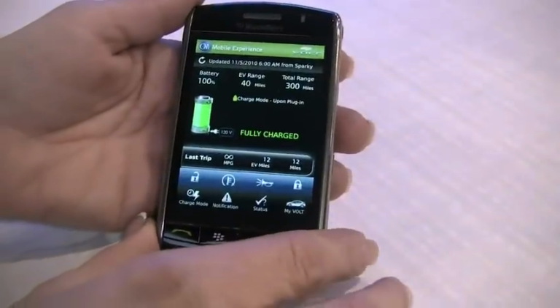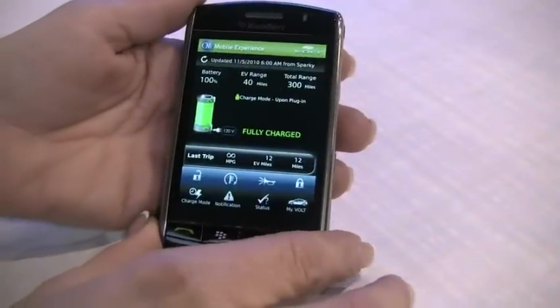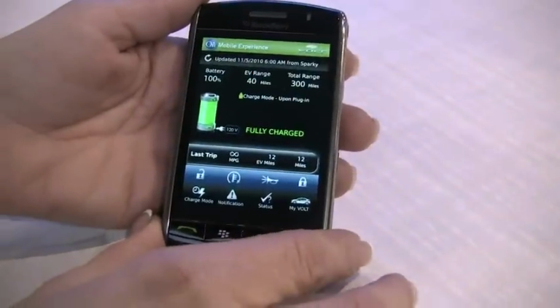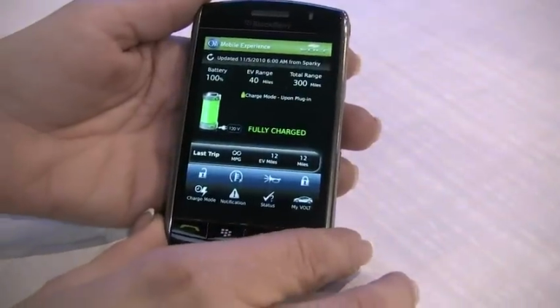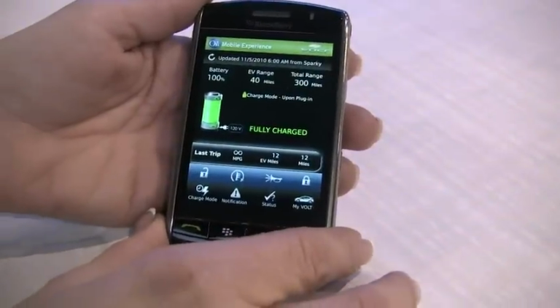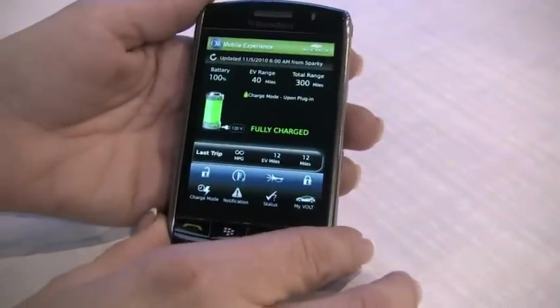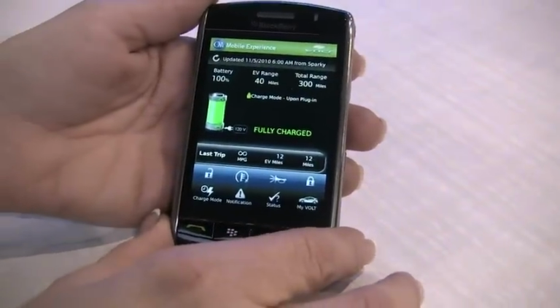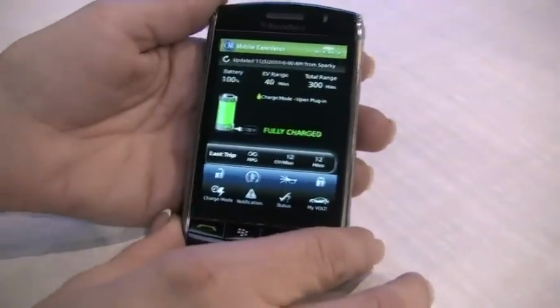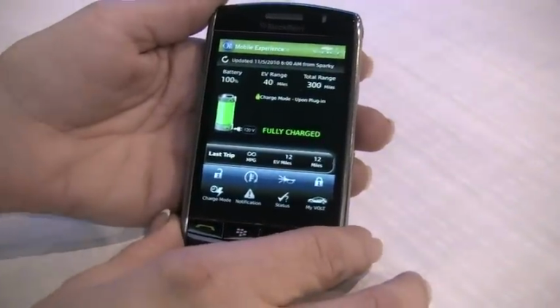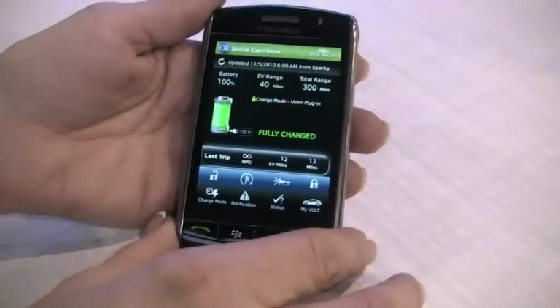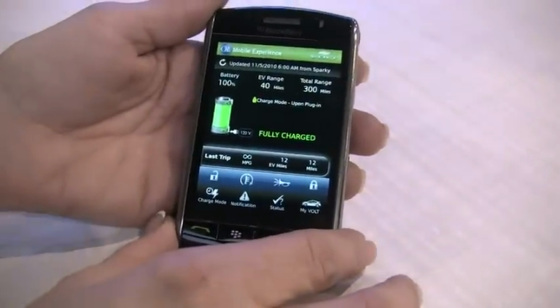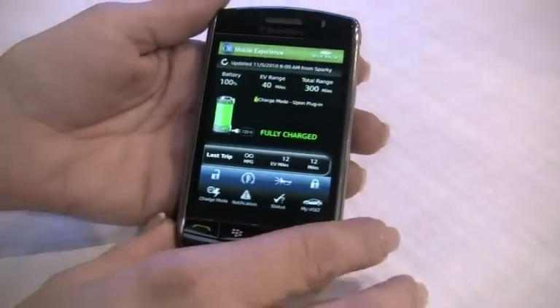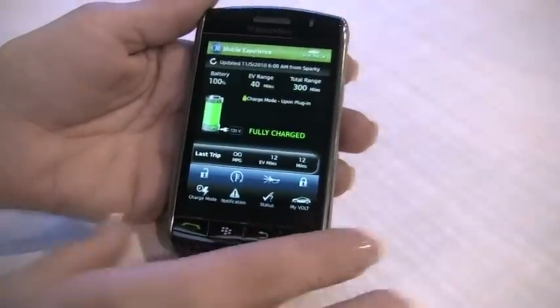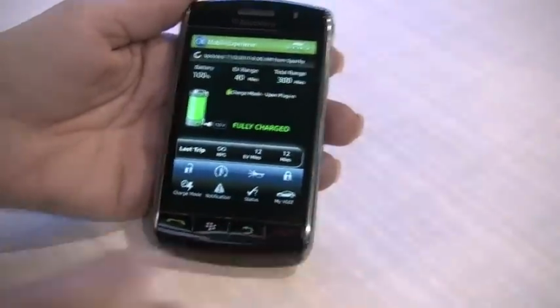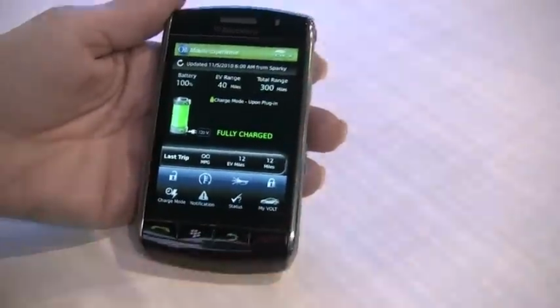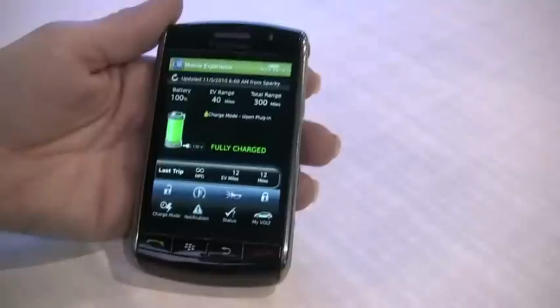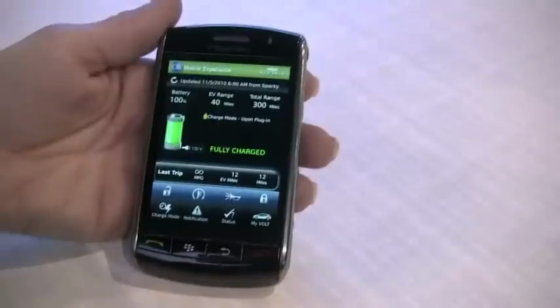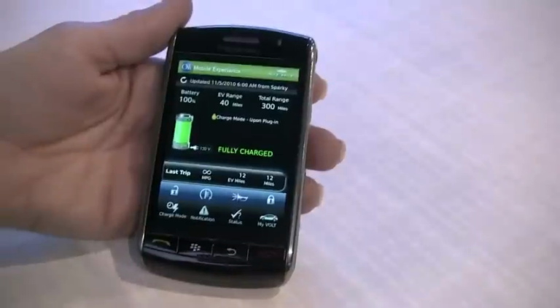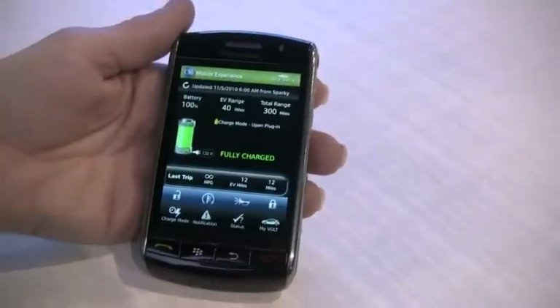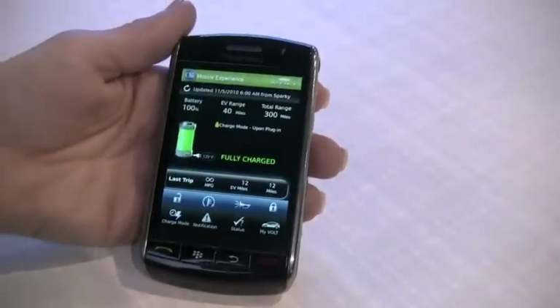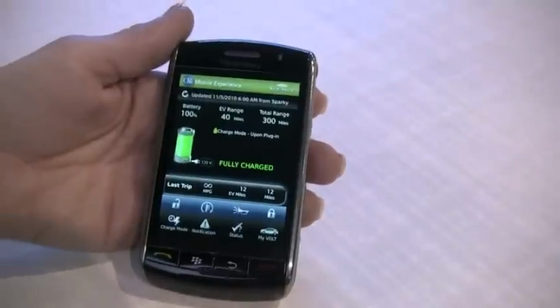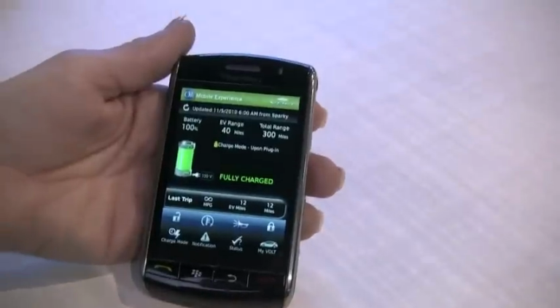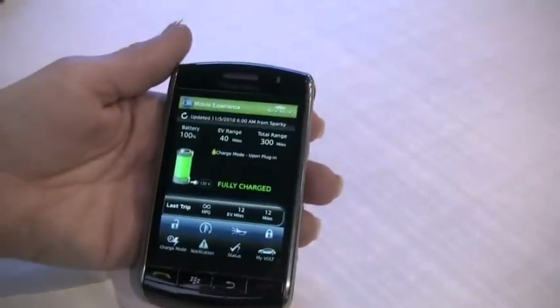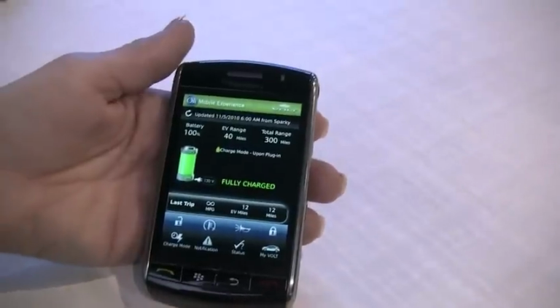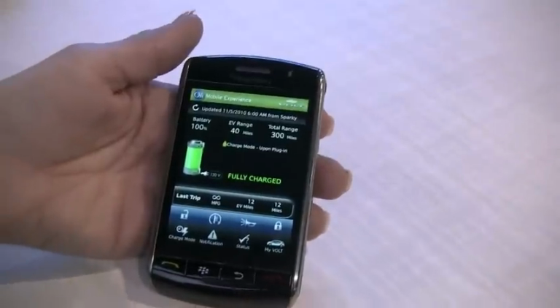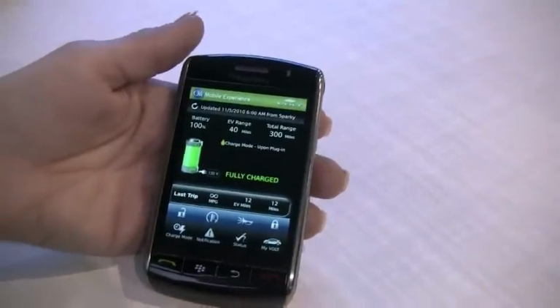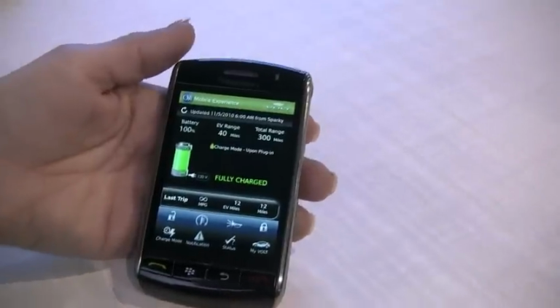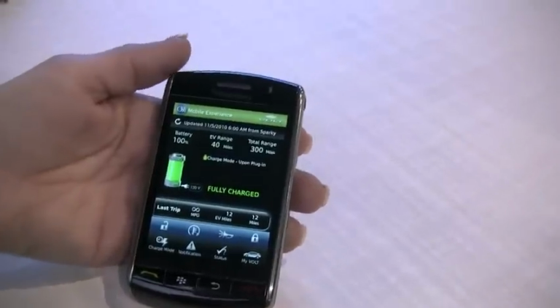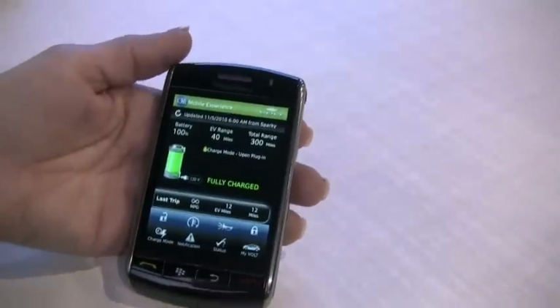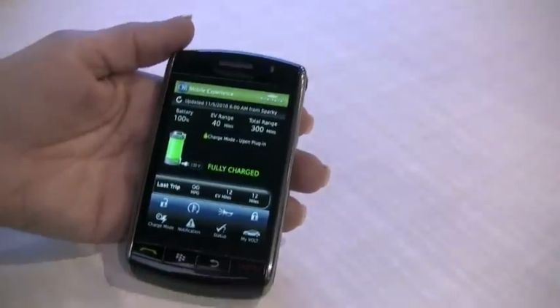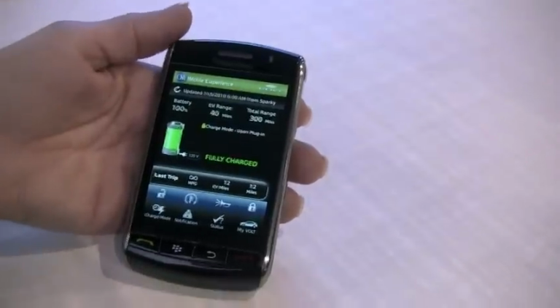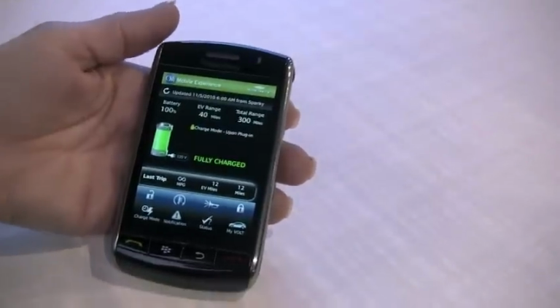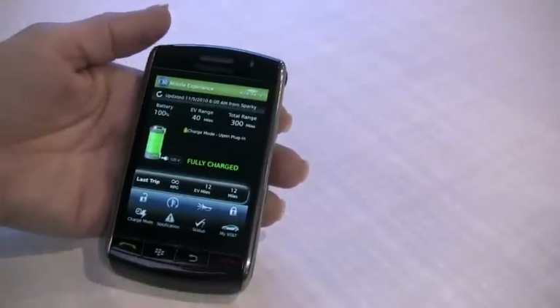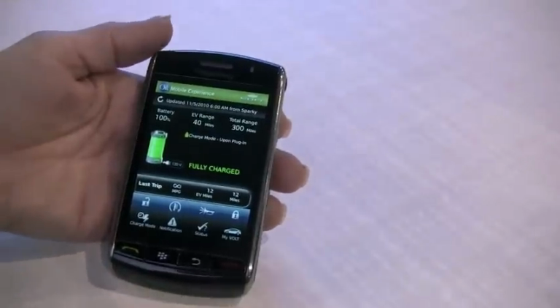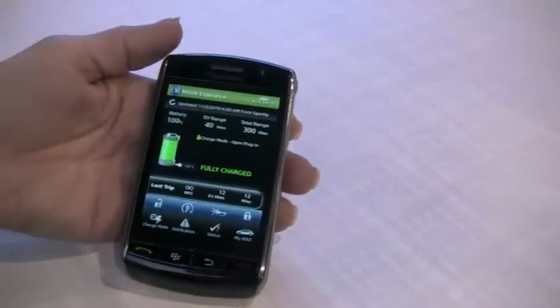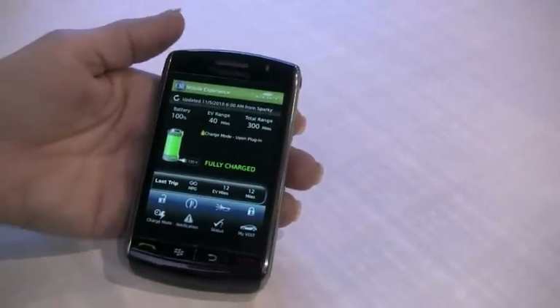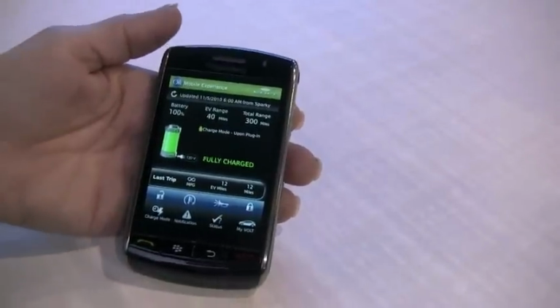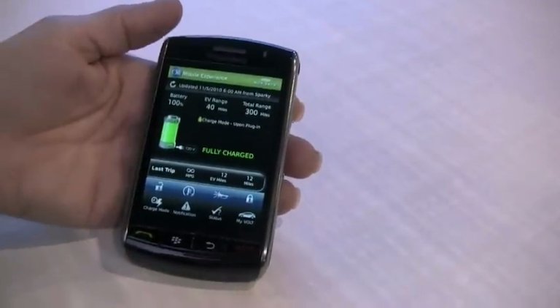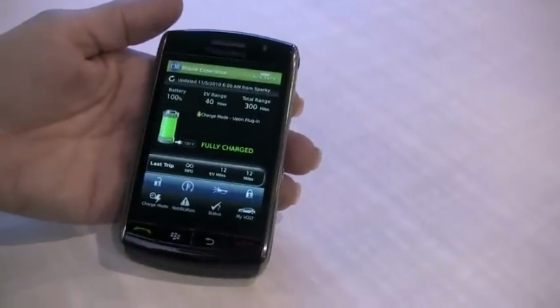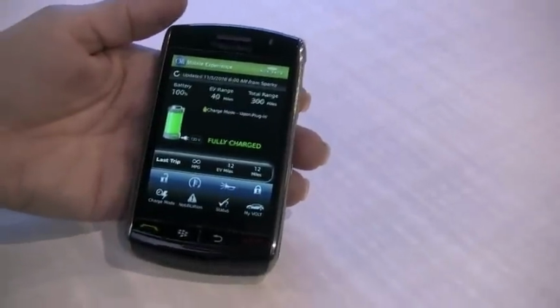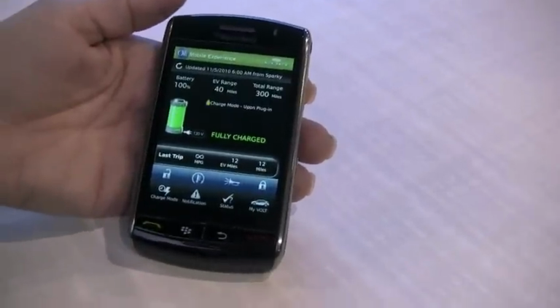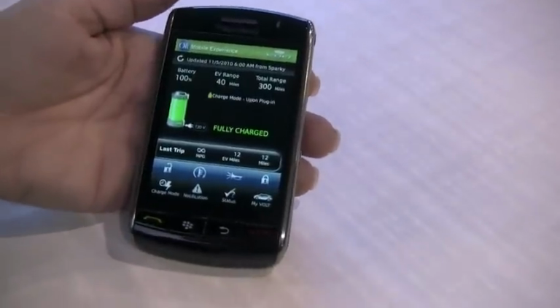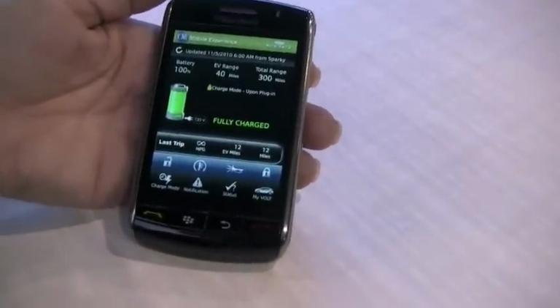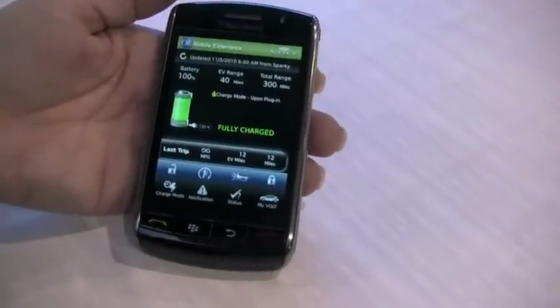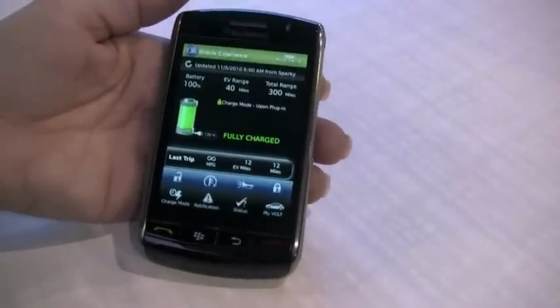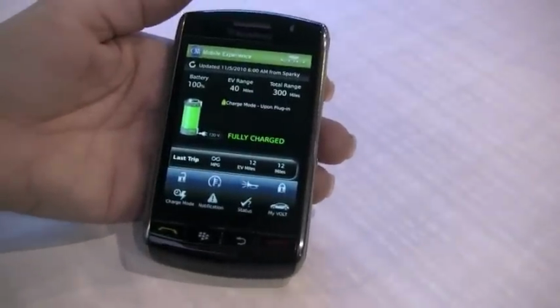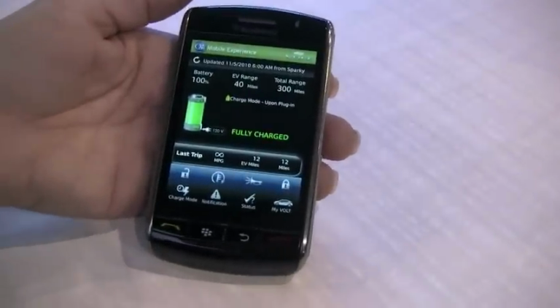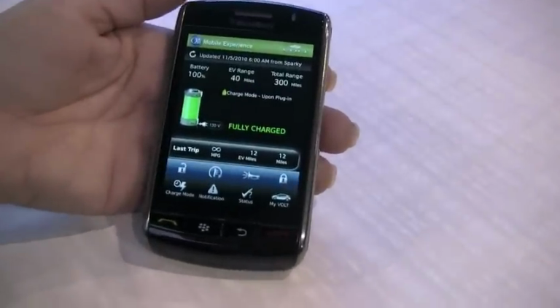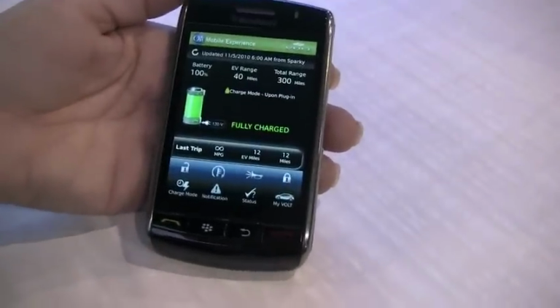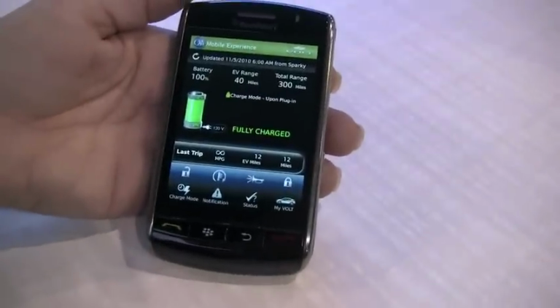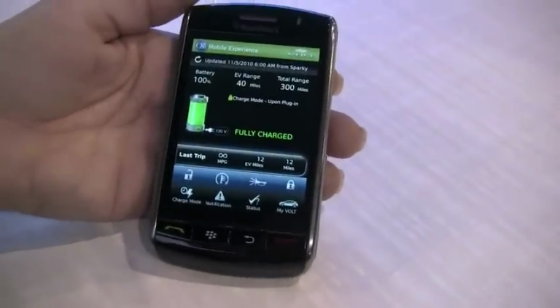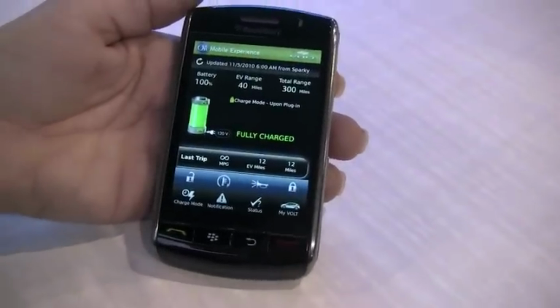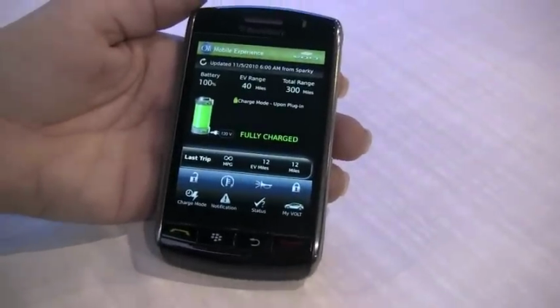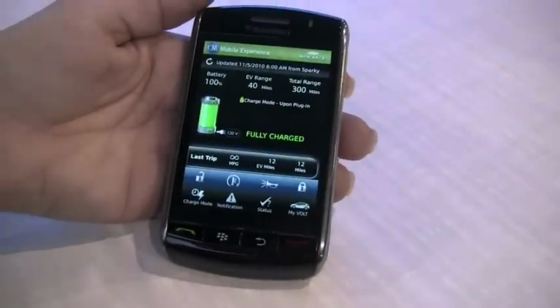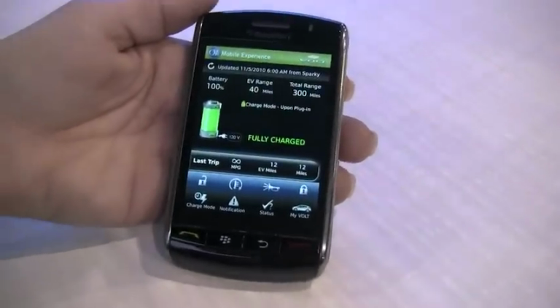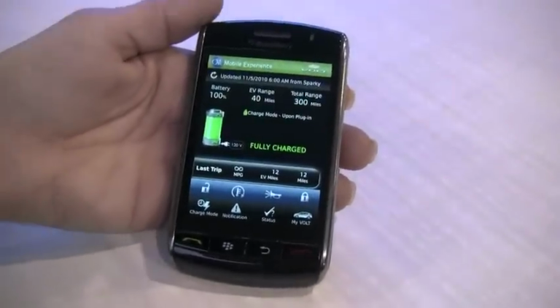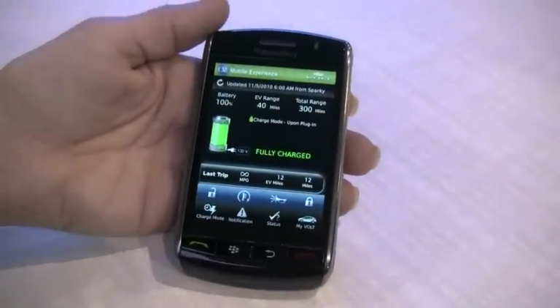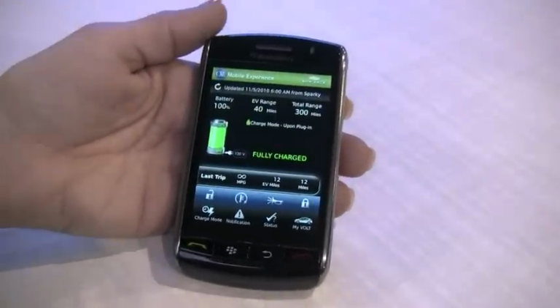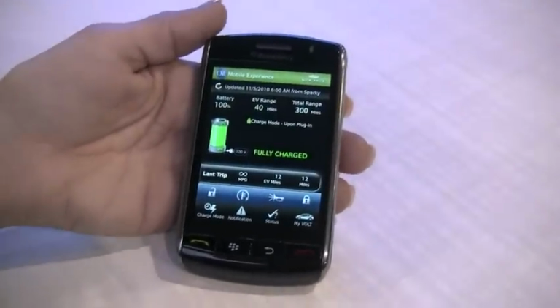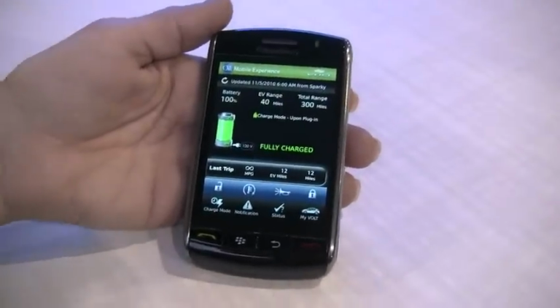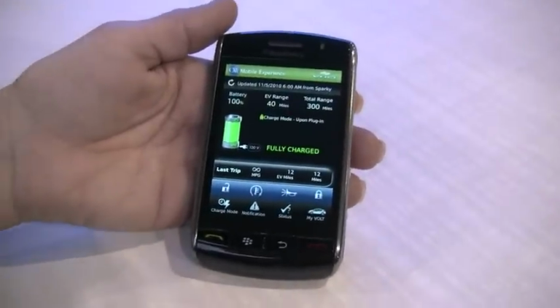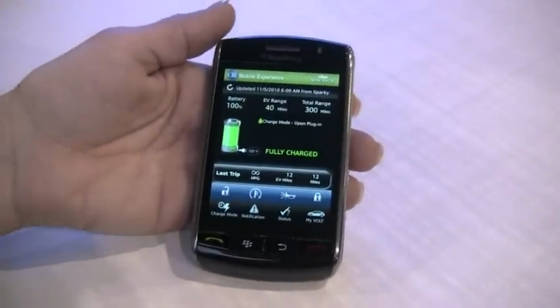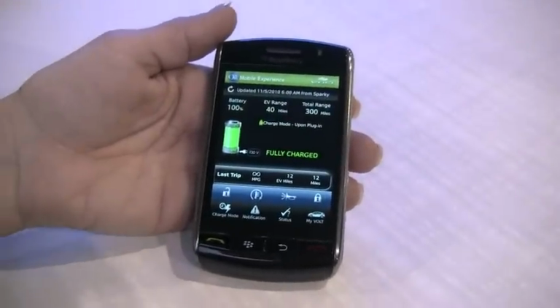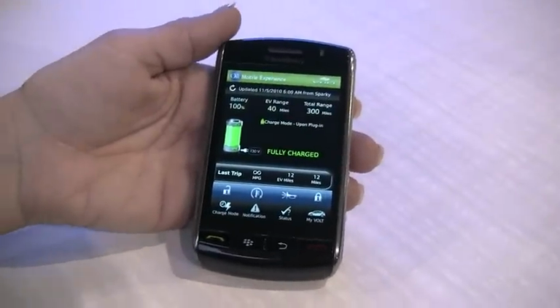The OnStar mobile app experience is coming to the Volt in late 2010. Thanks so much. Thank you.